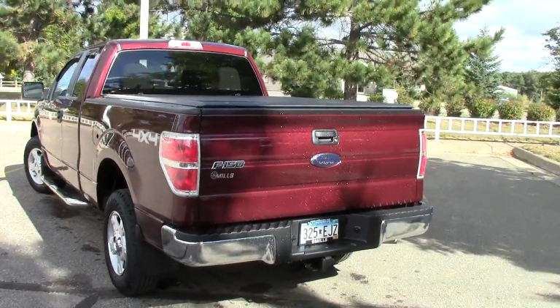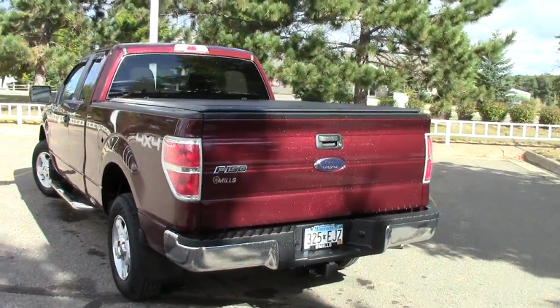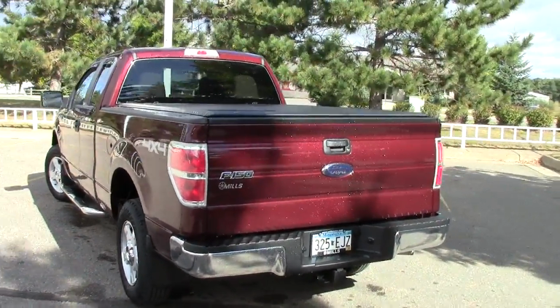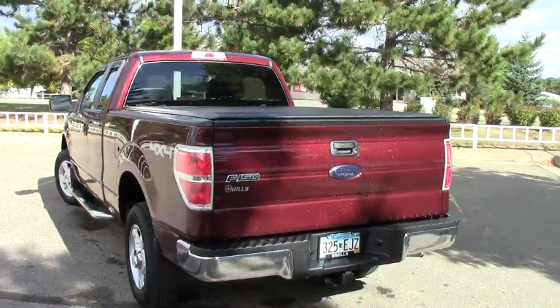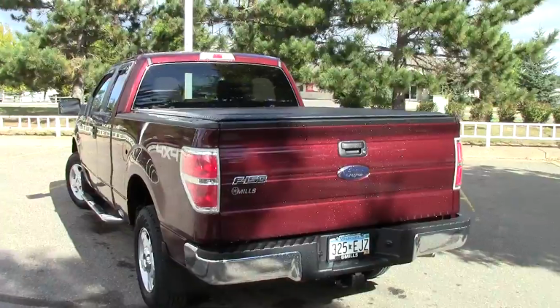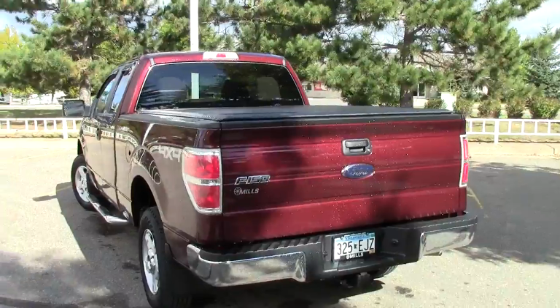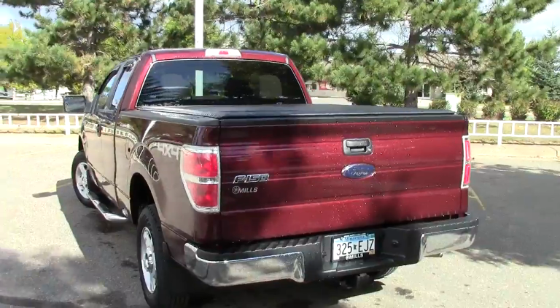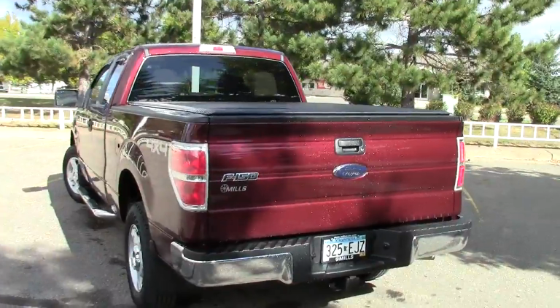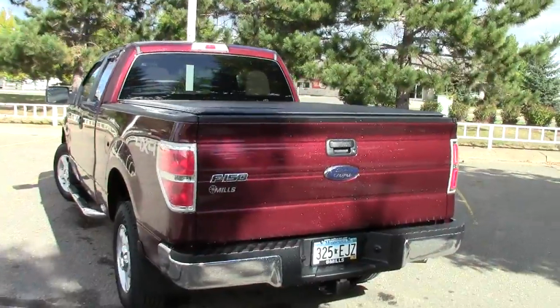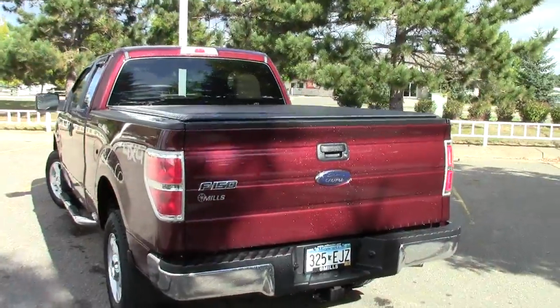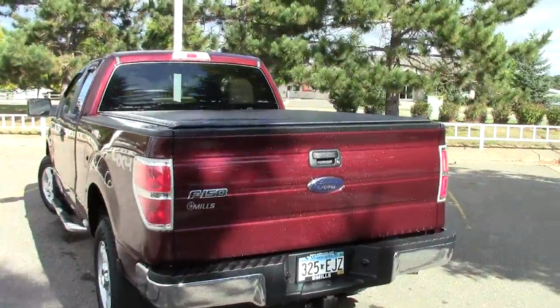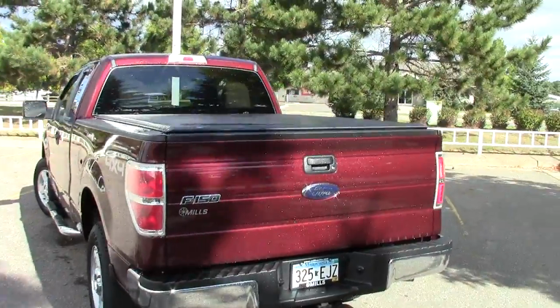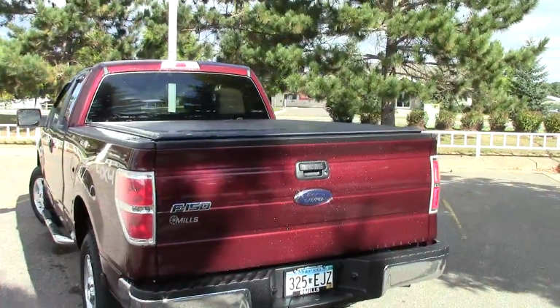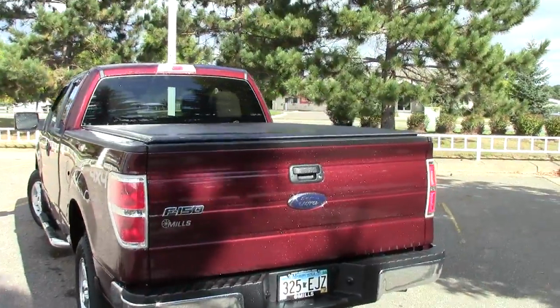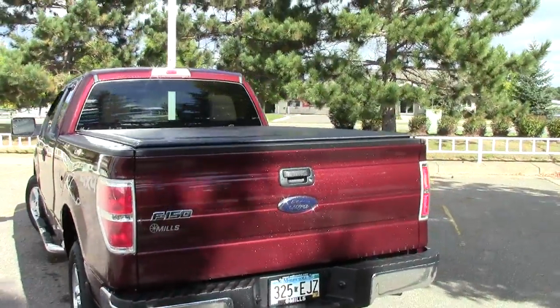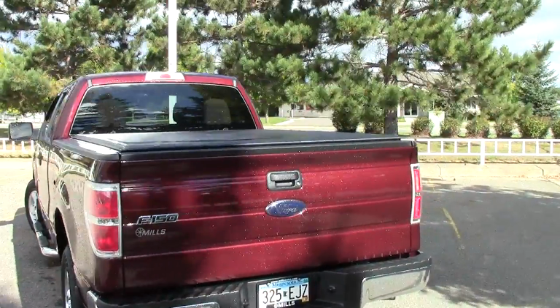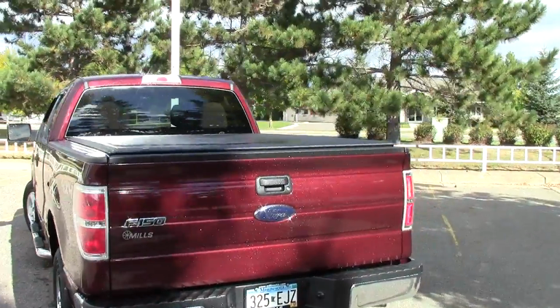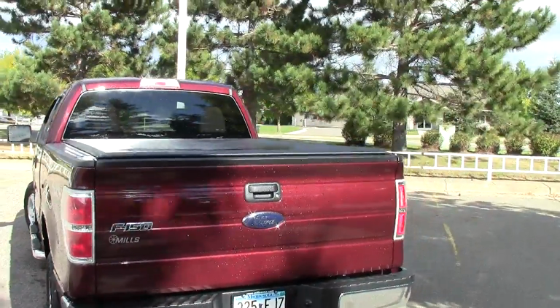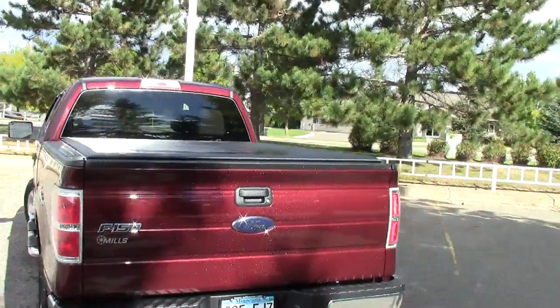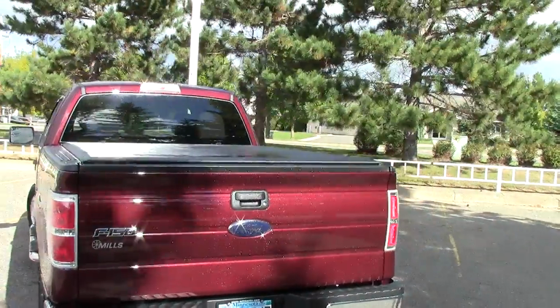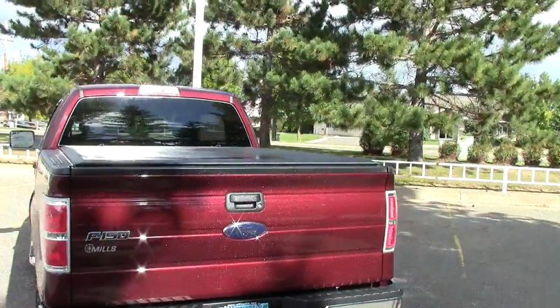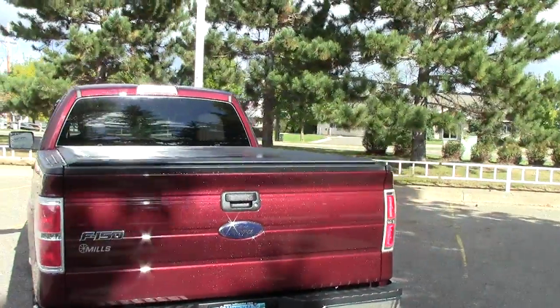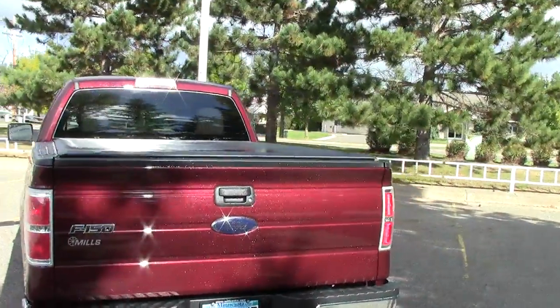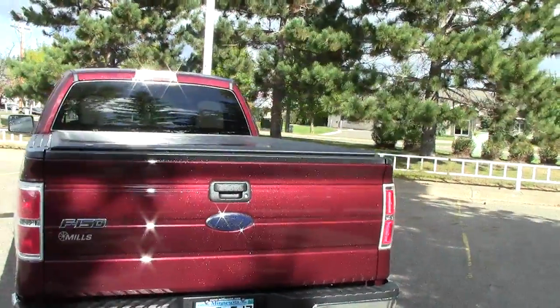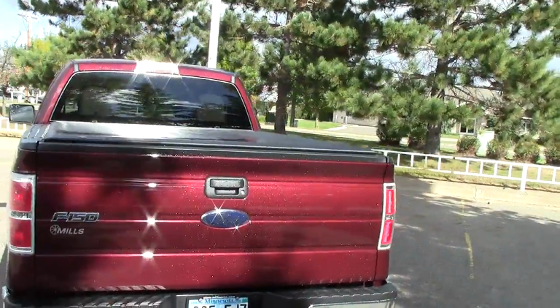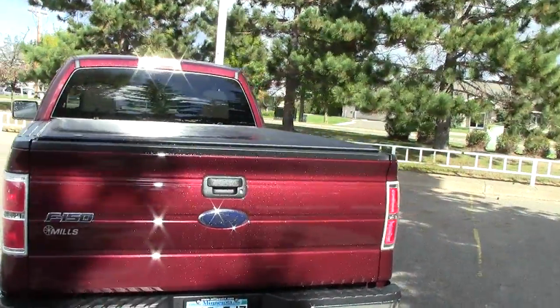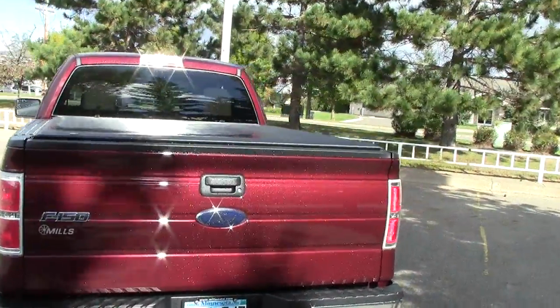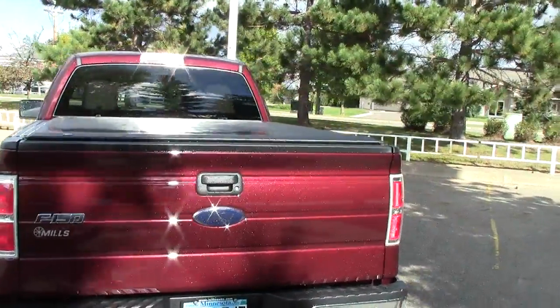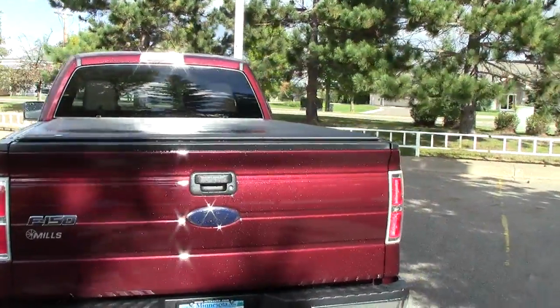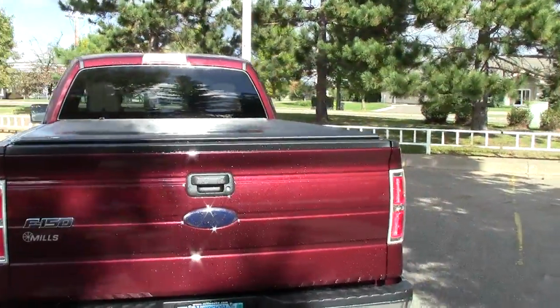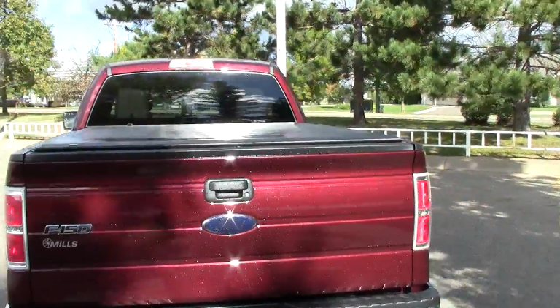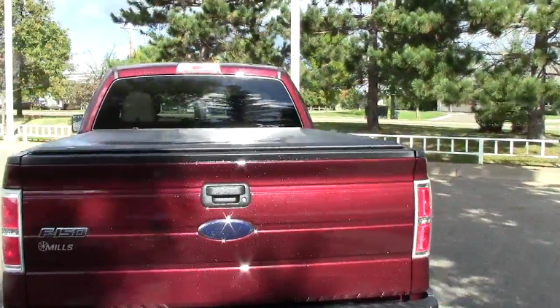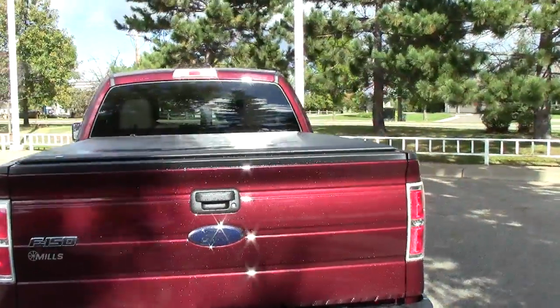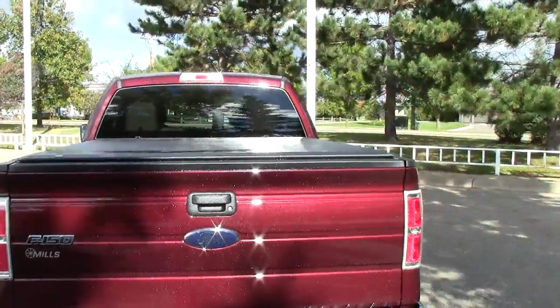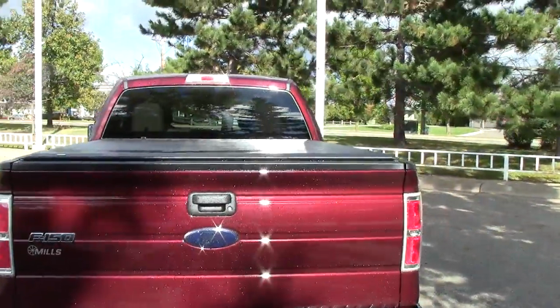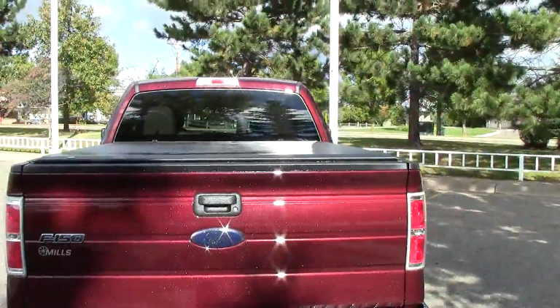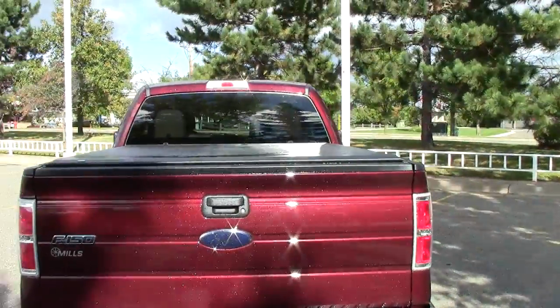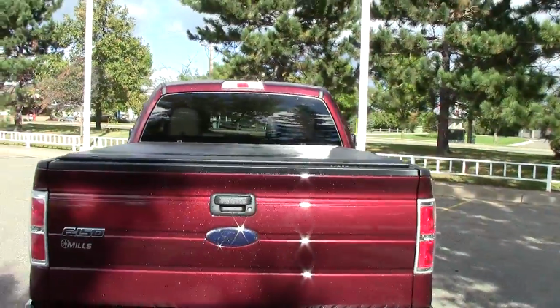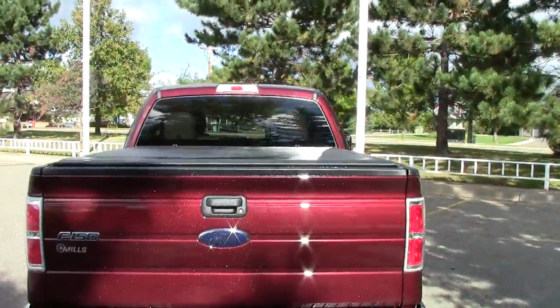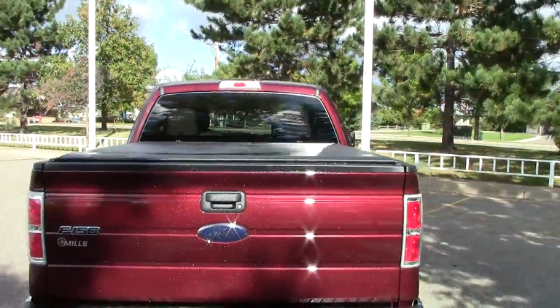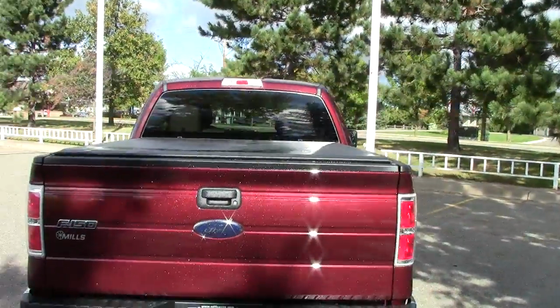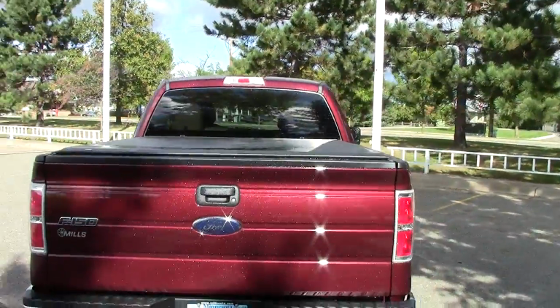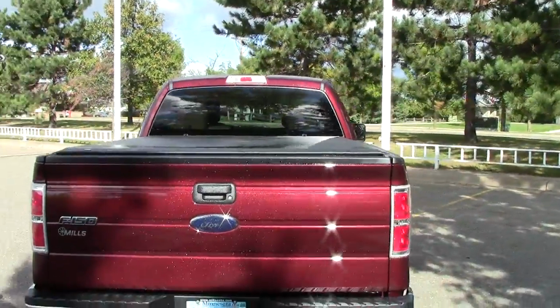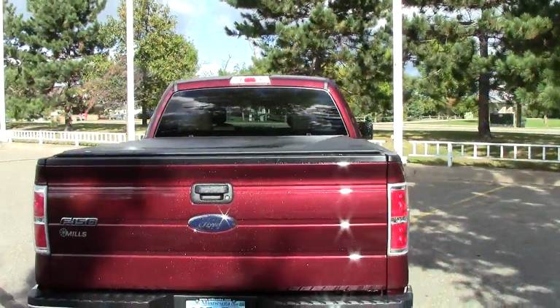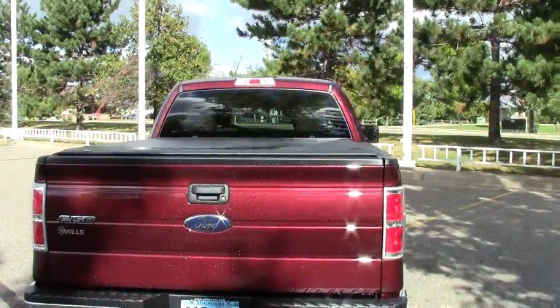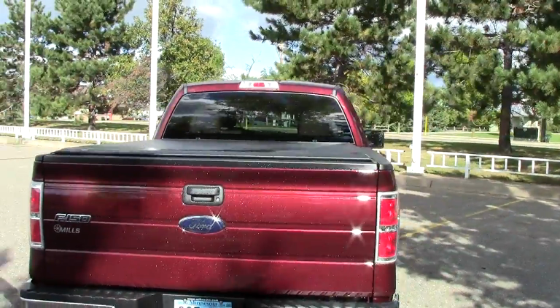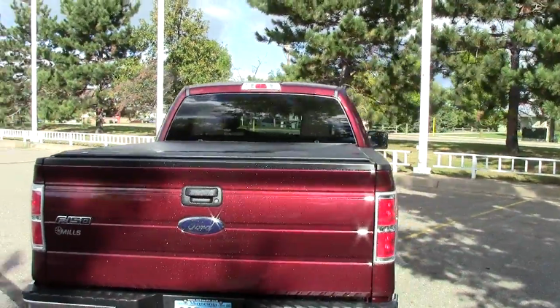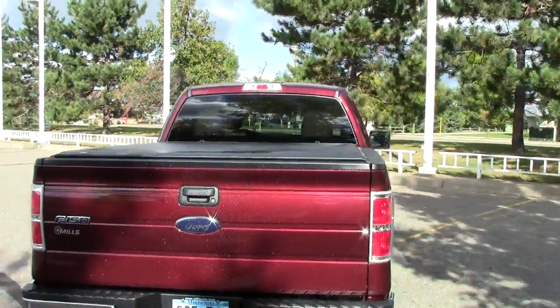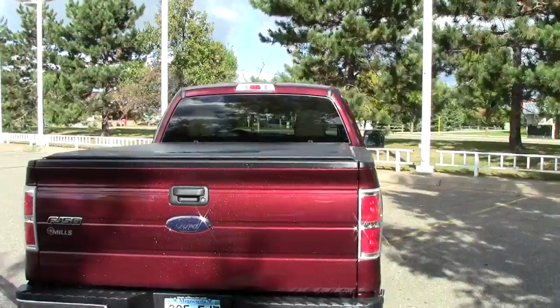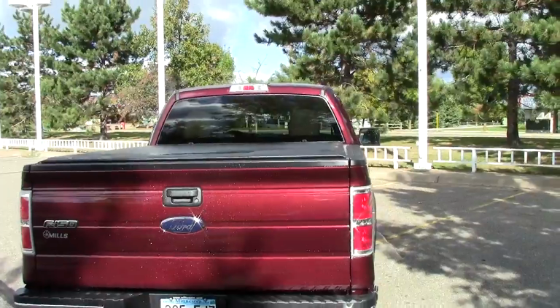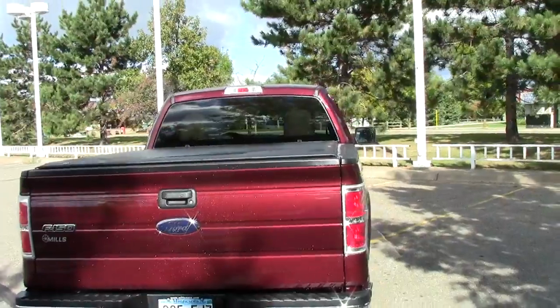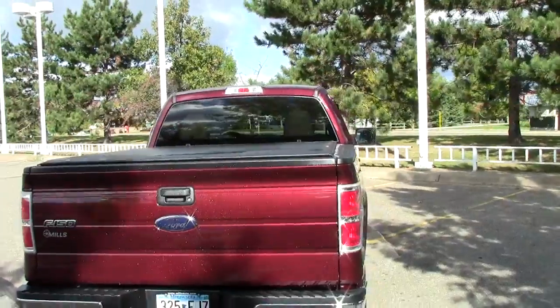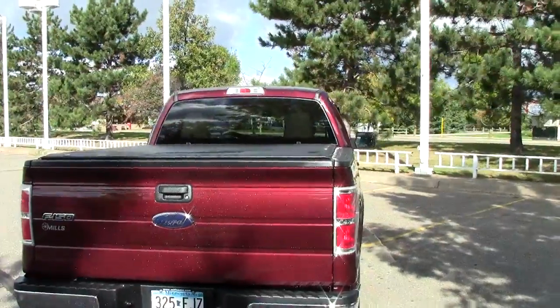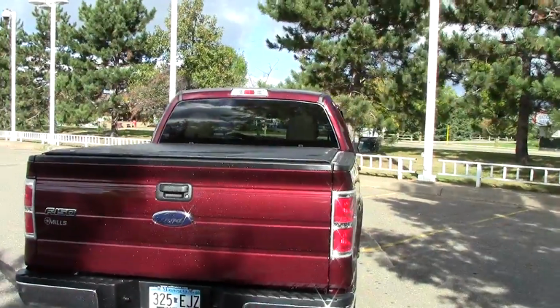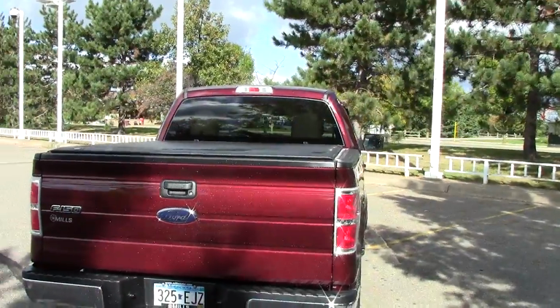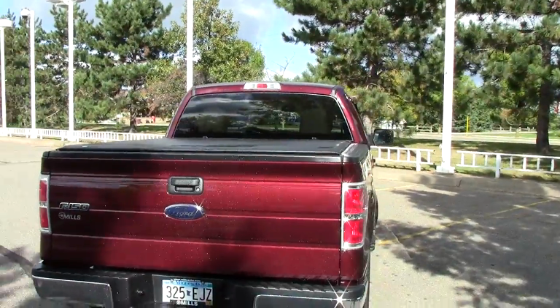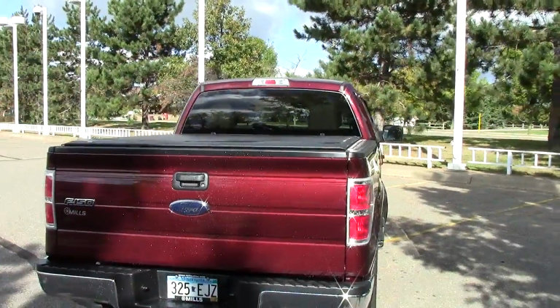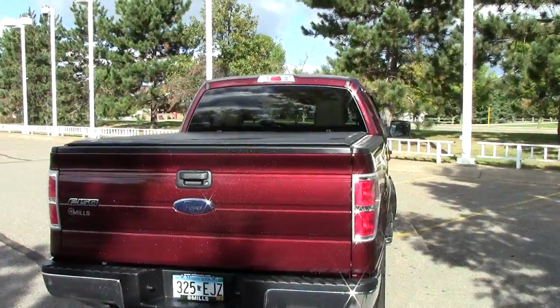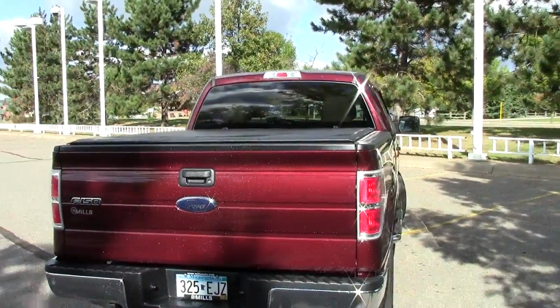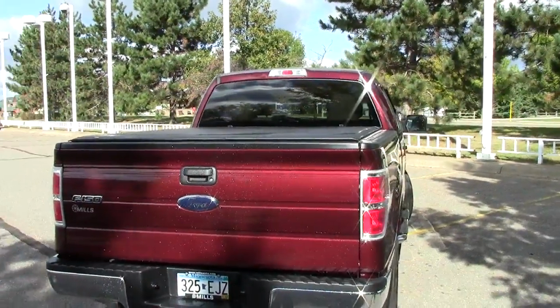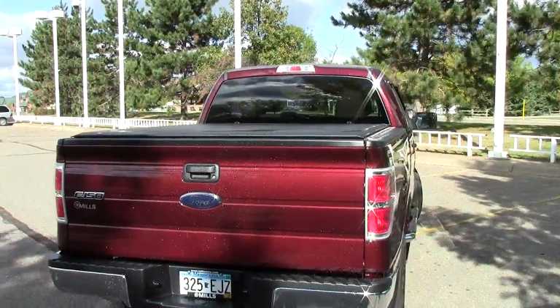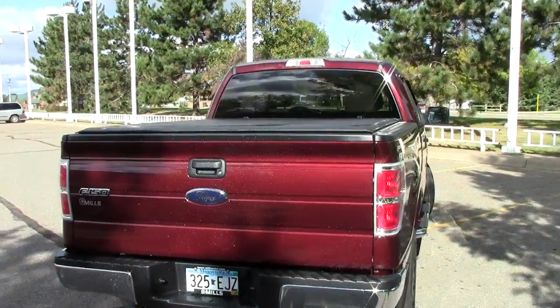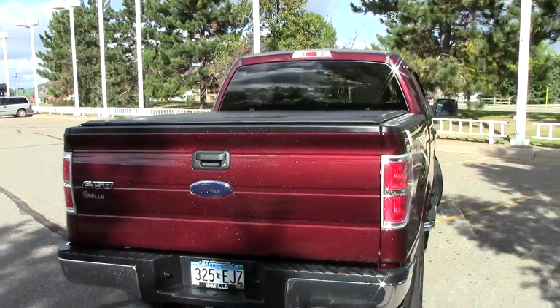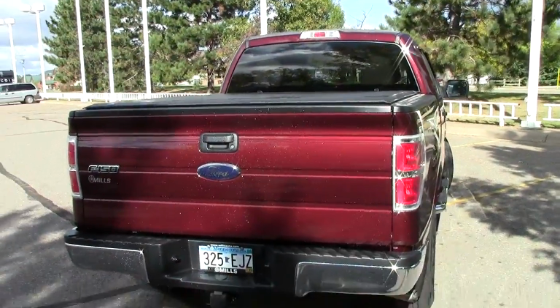There's only 19,000 miles on this truck right here. It has the AutoCheck vehicle history report on it, just like every single vehicle we have here does.